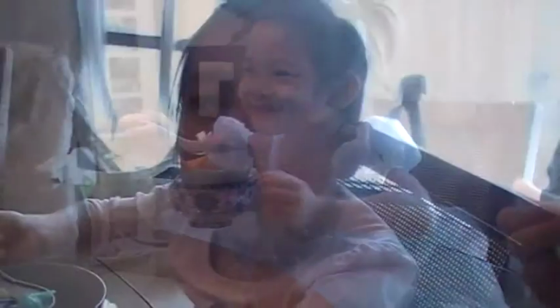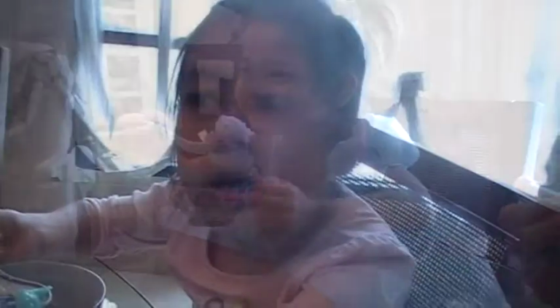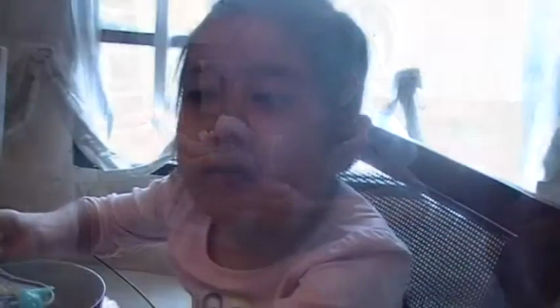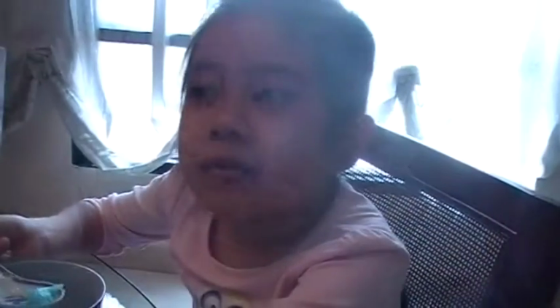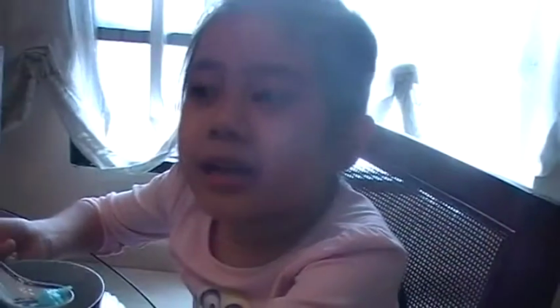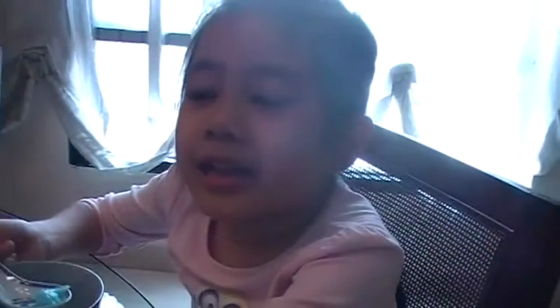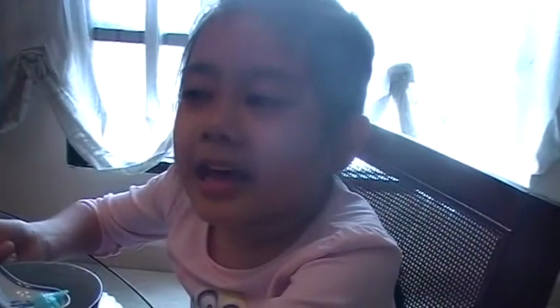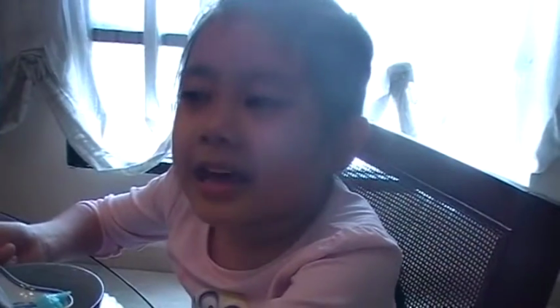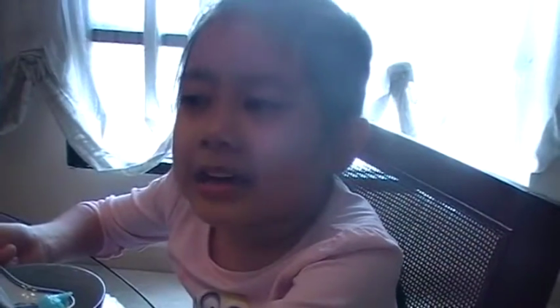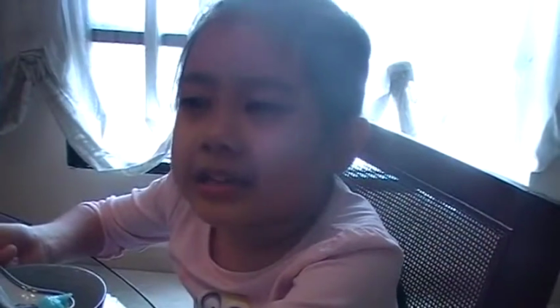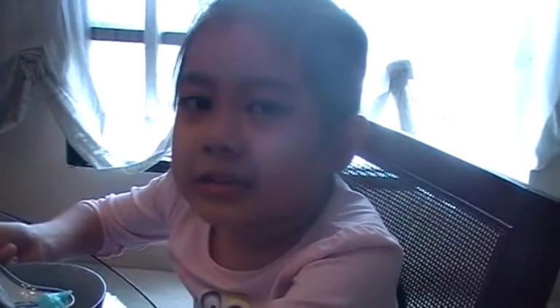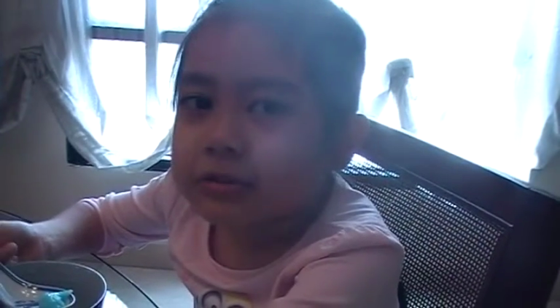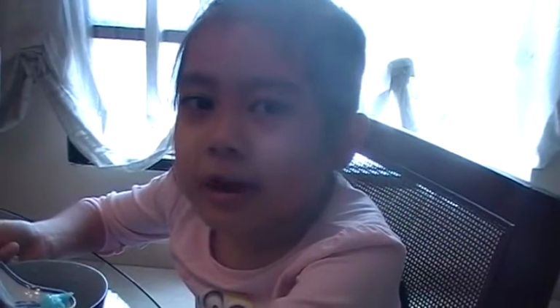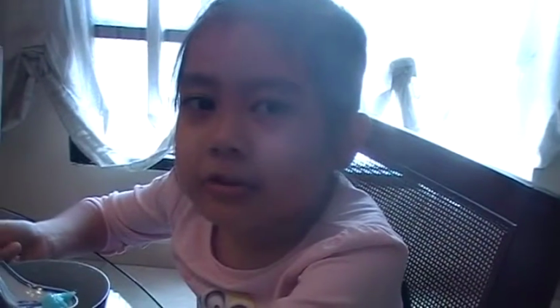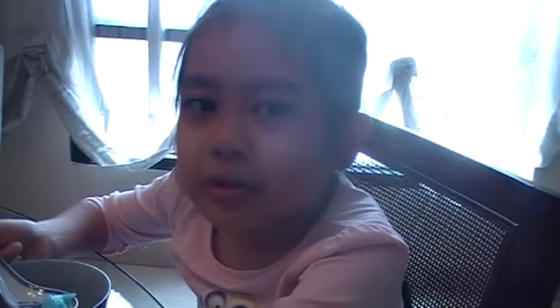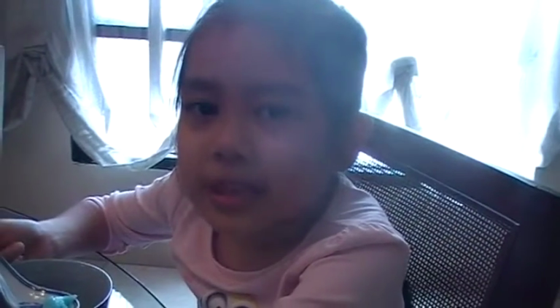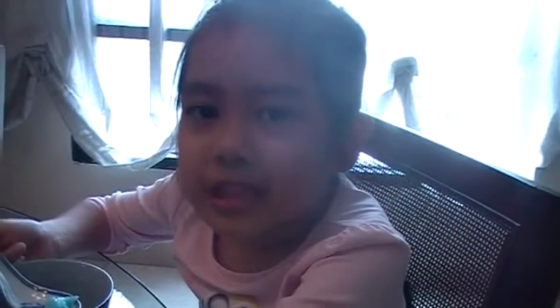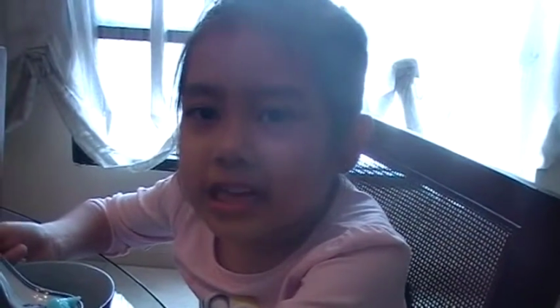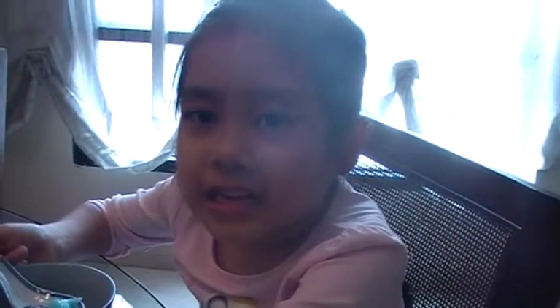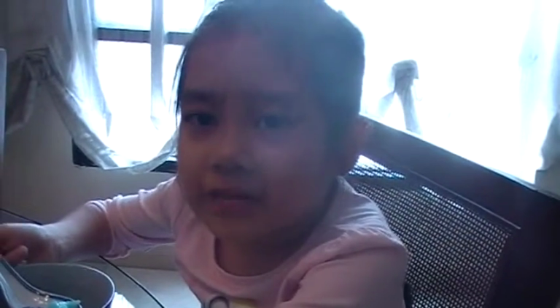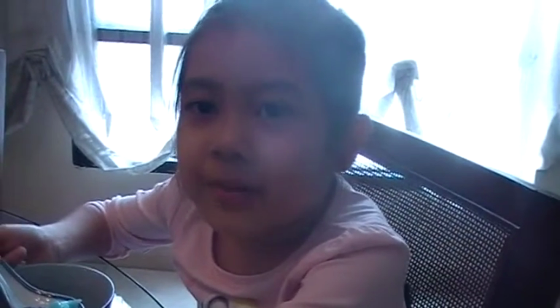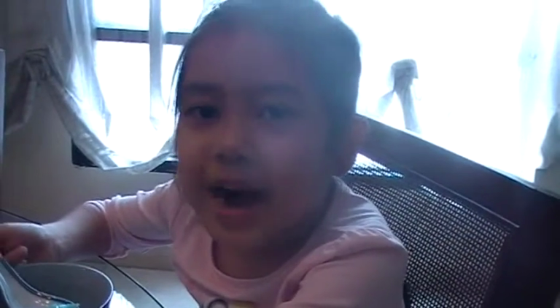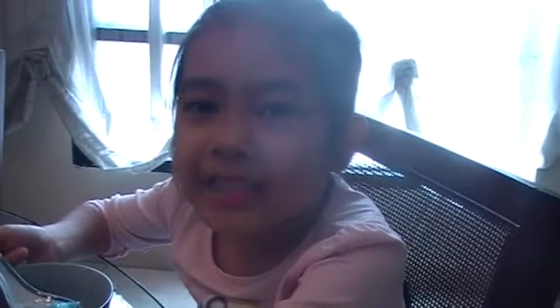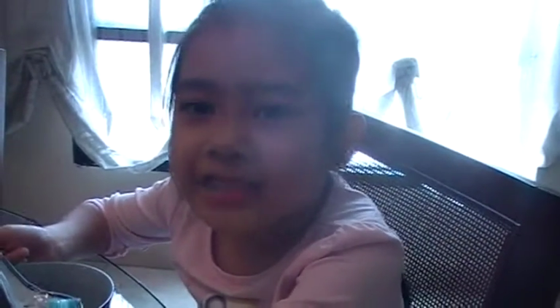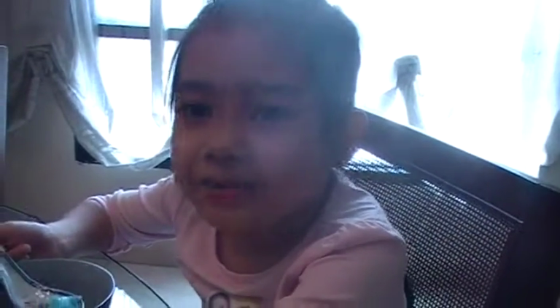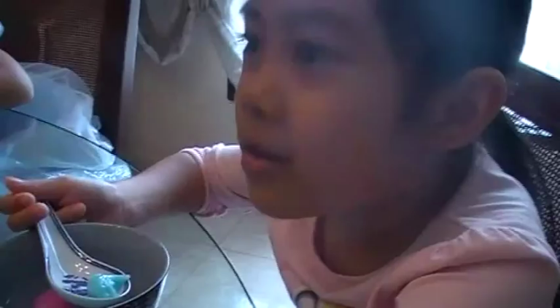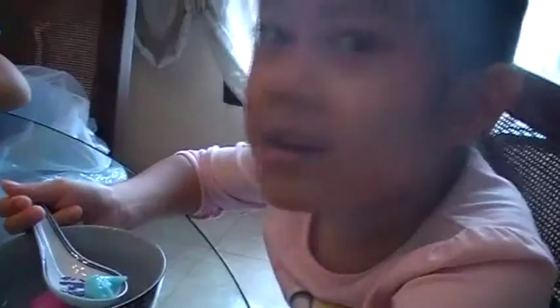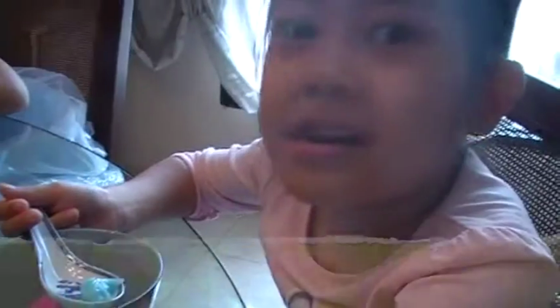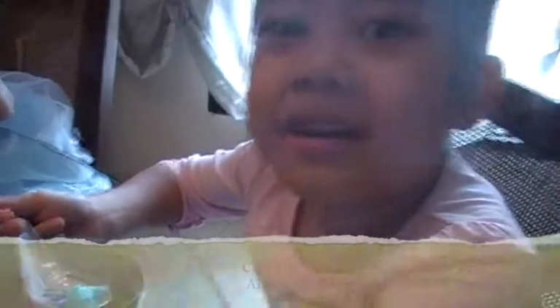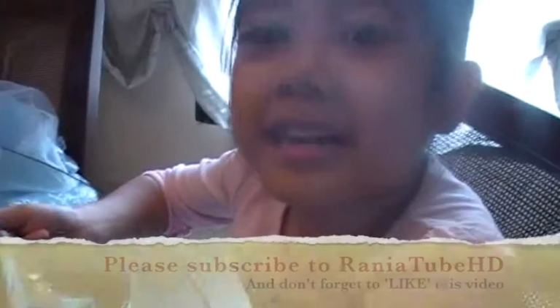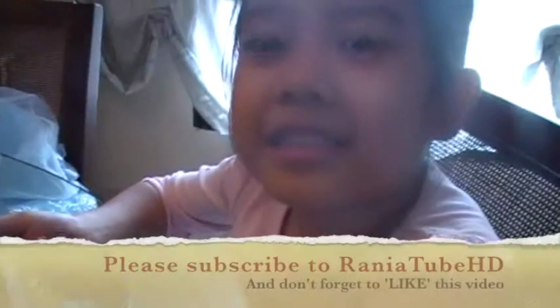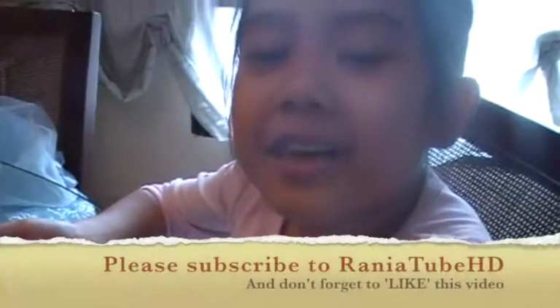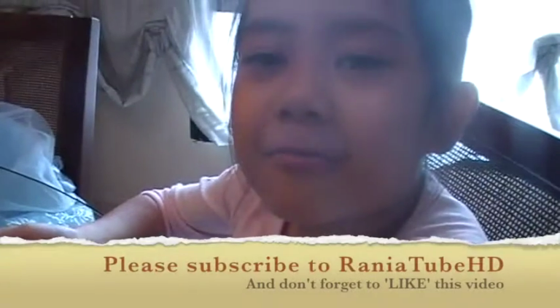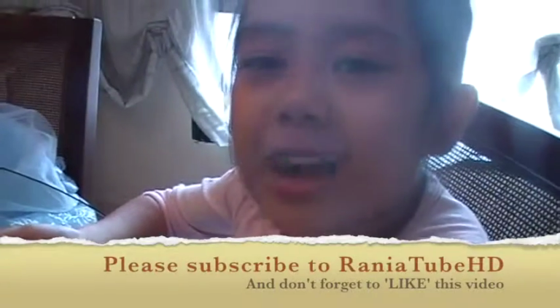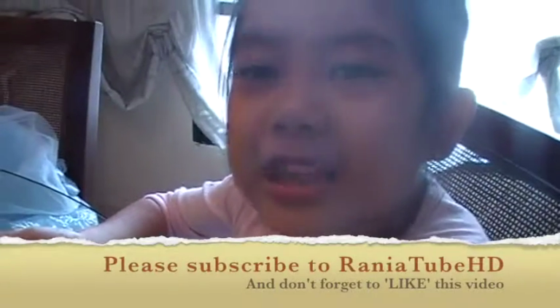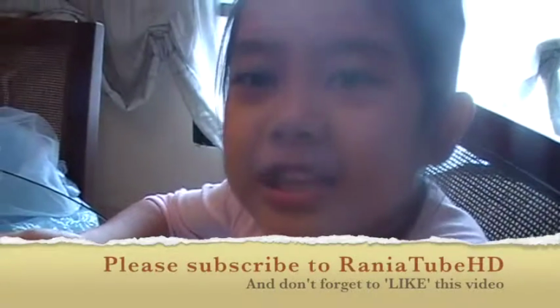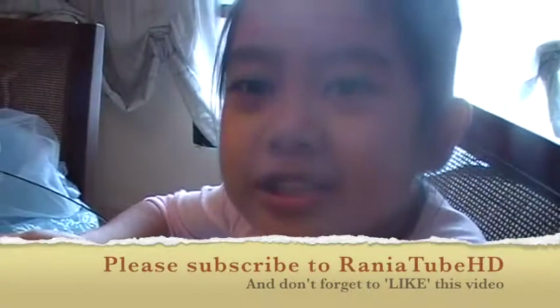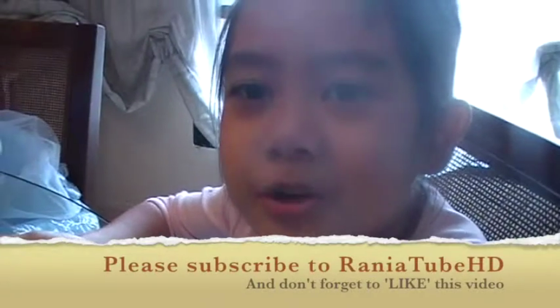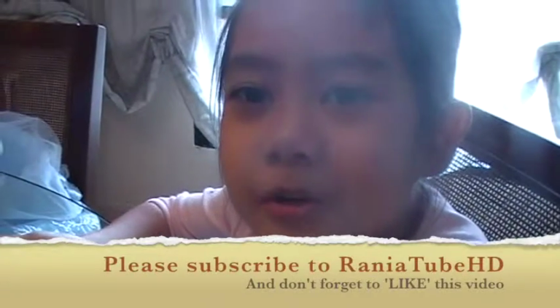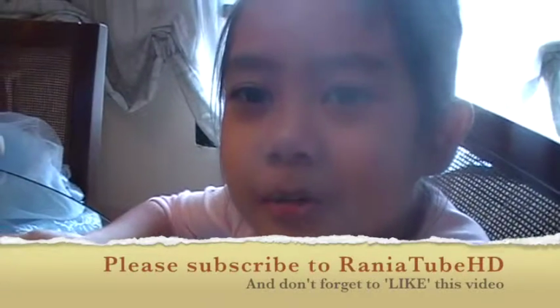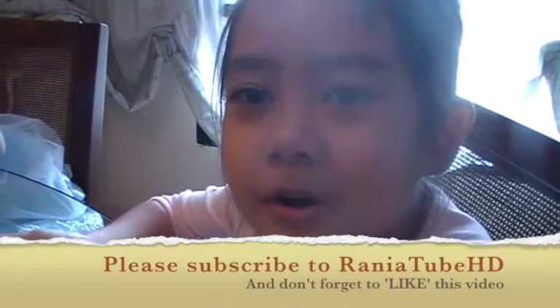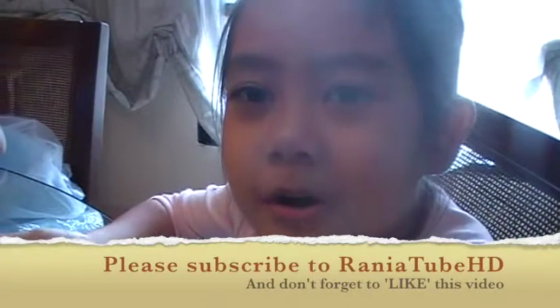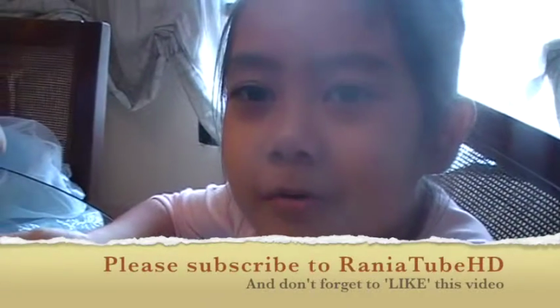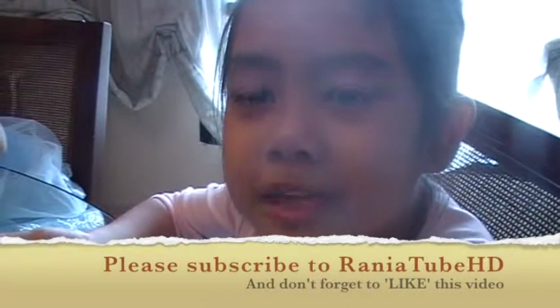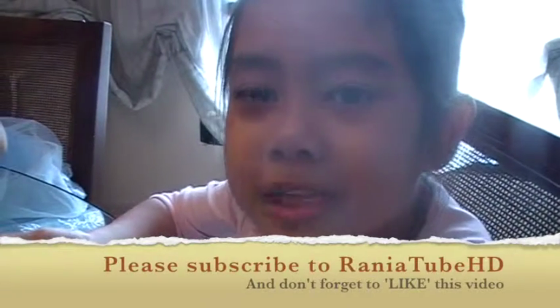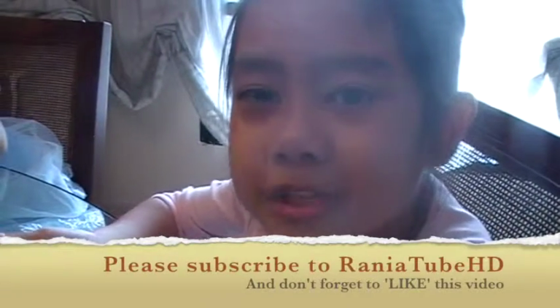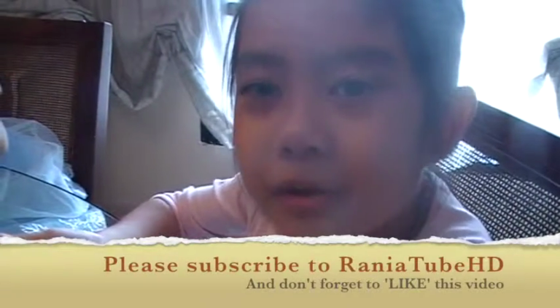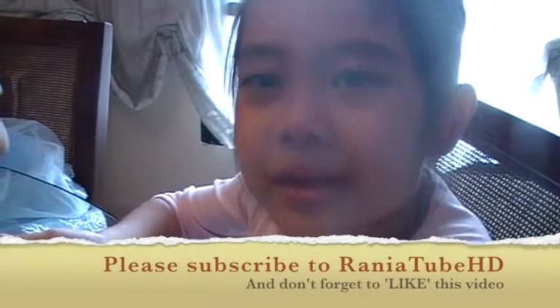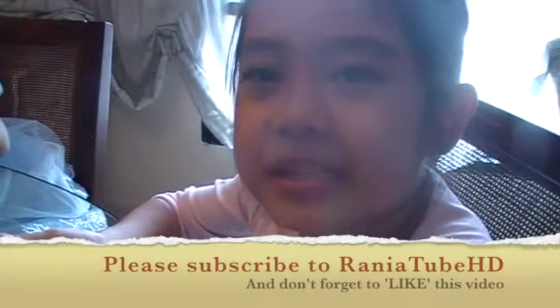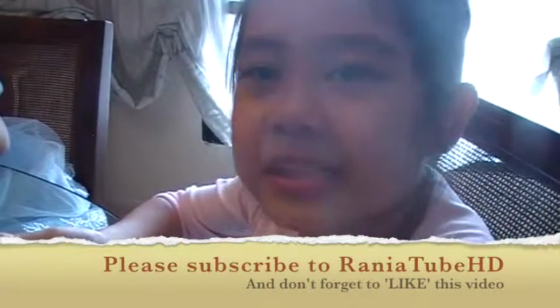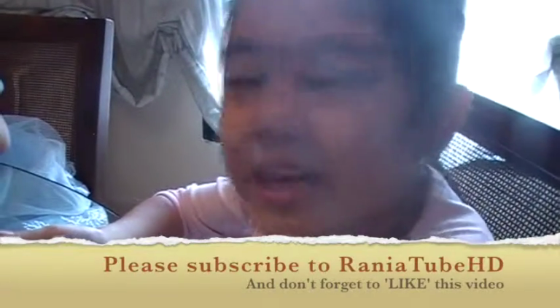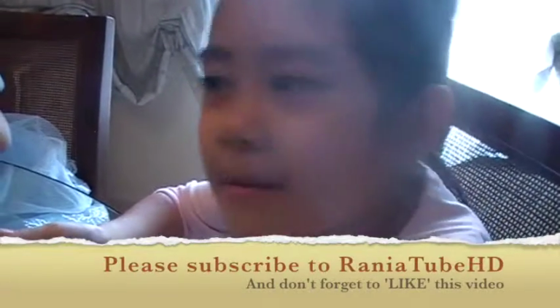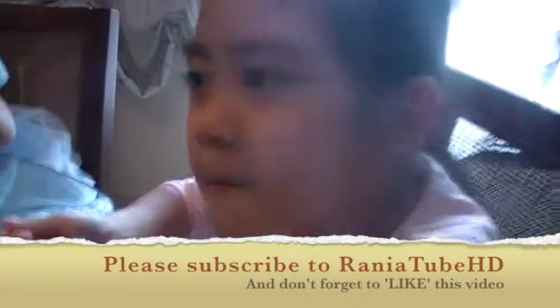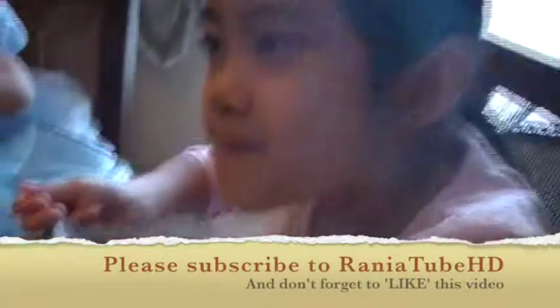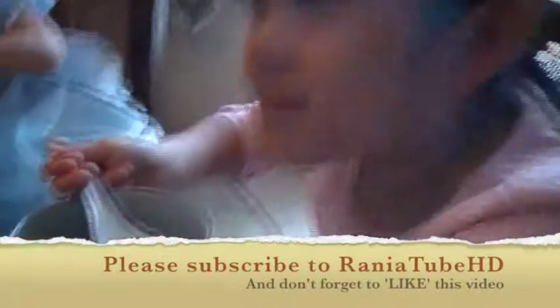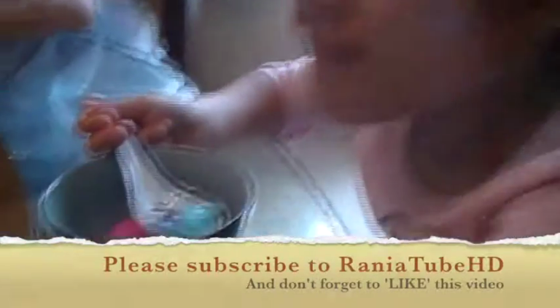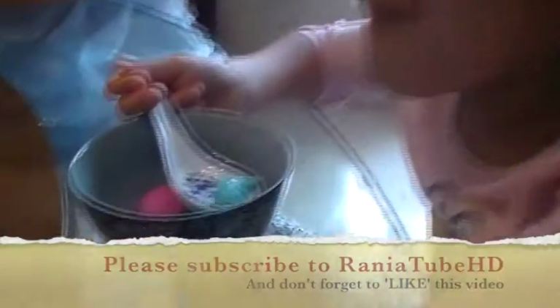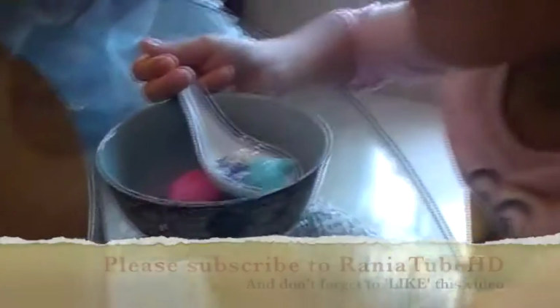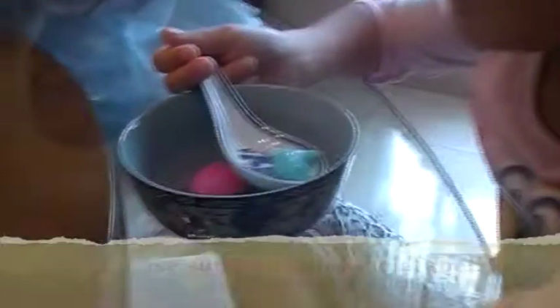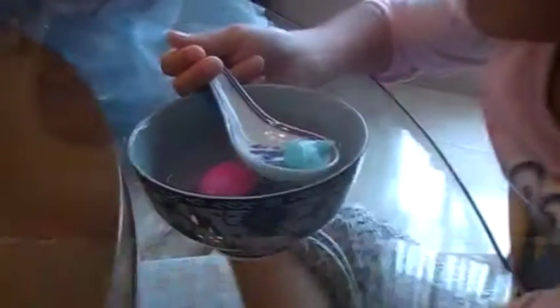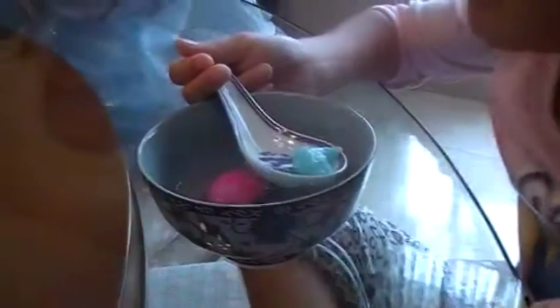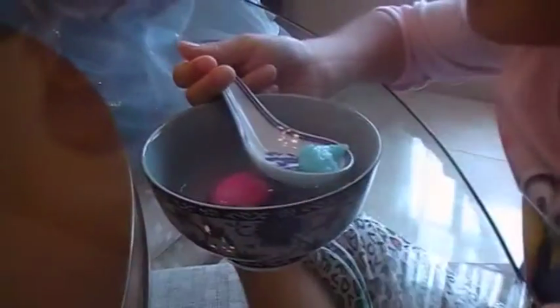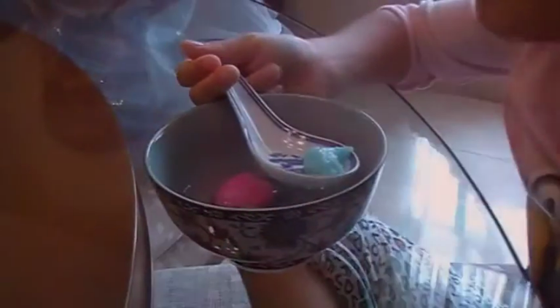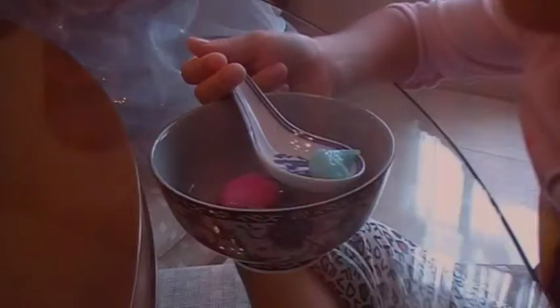Put a like and subscribe to my channel. Bye! It's Rania Tube. Sweet.